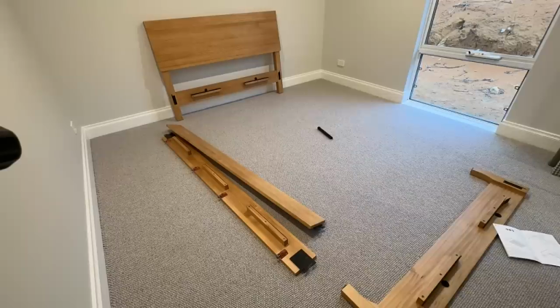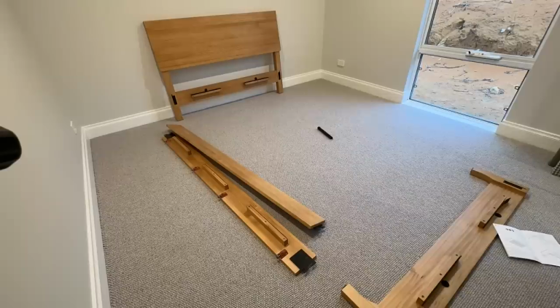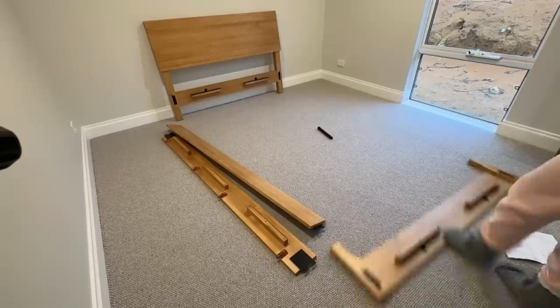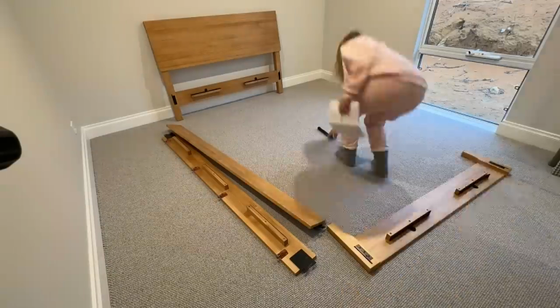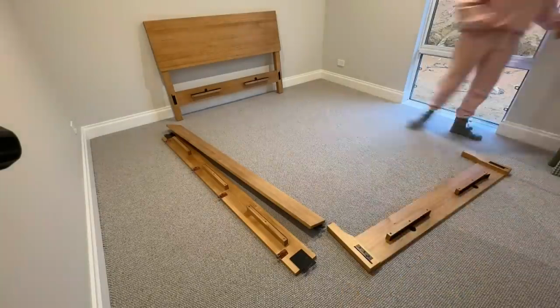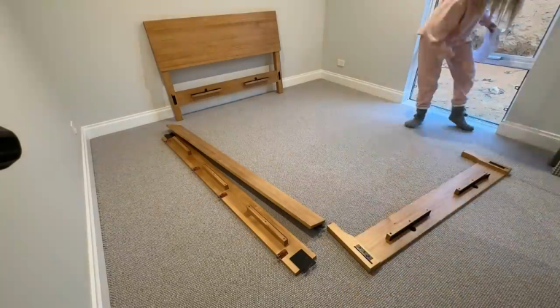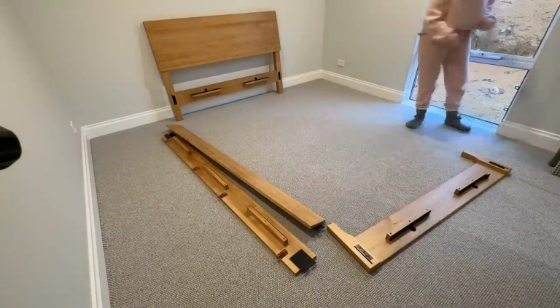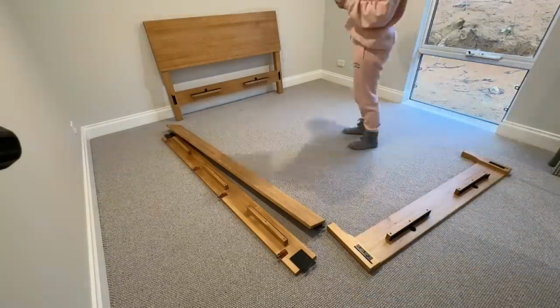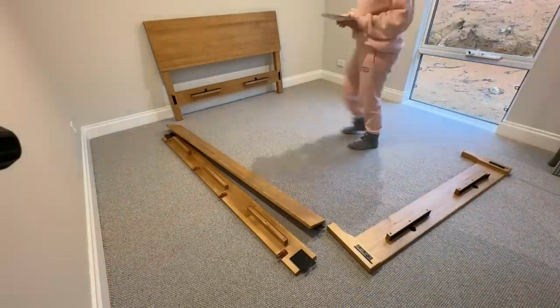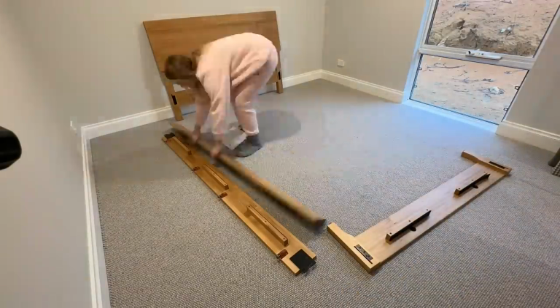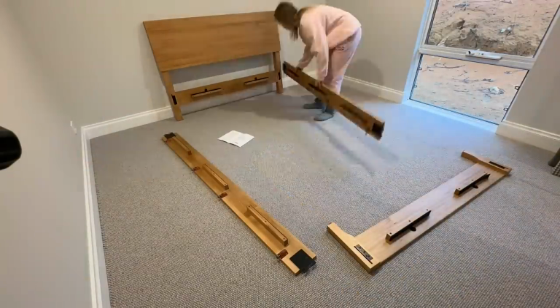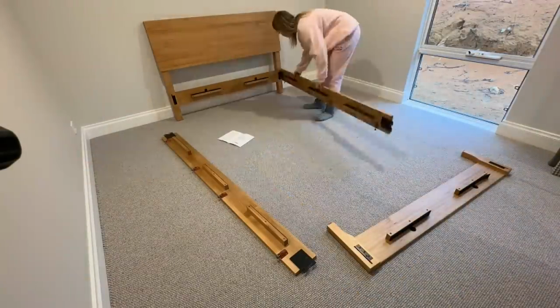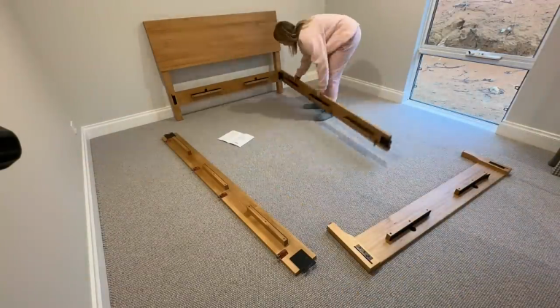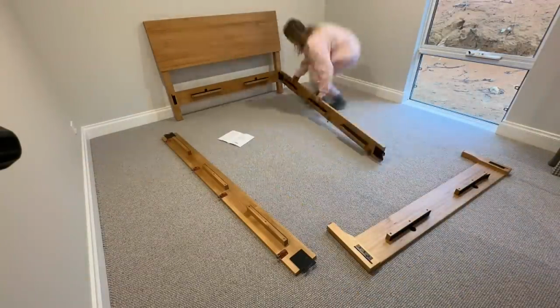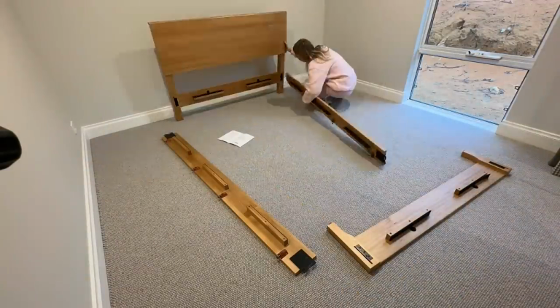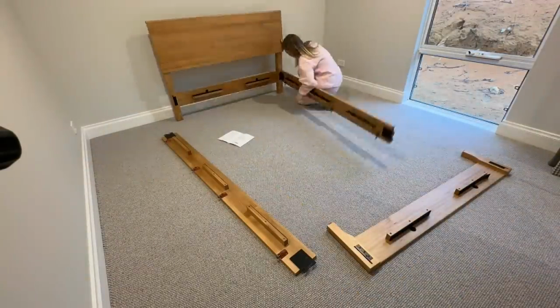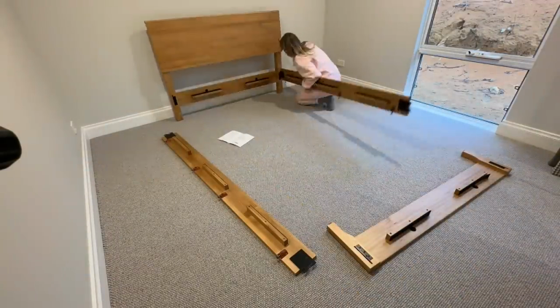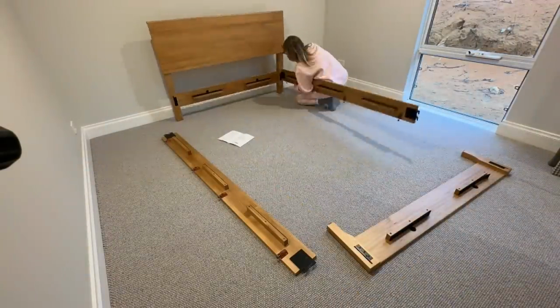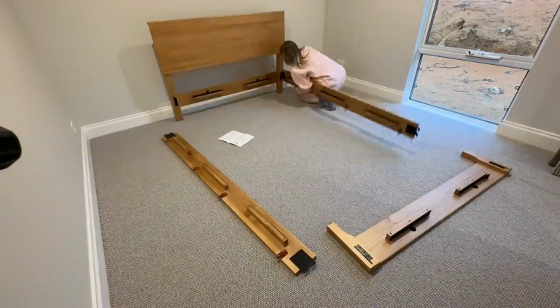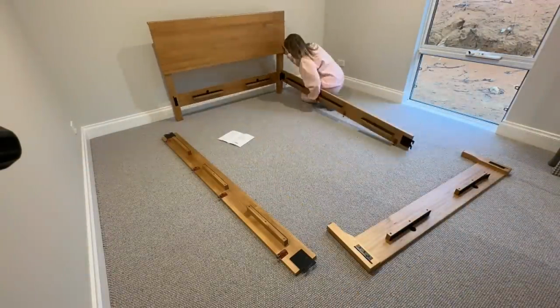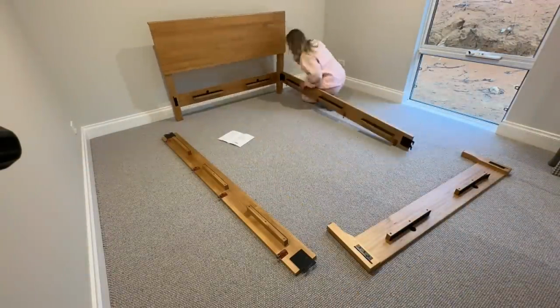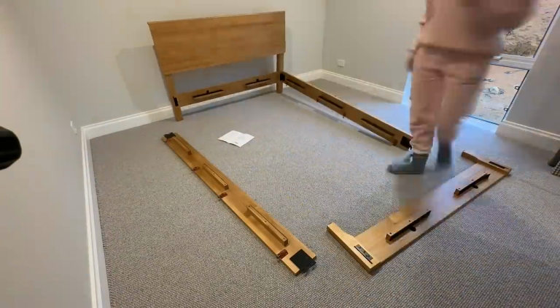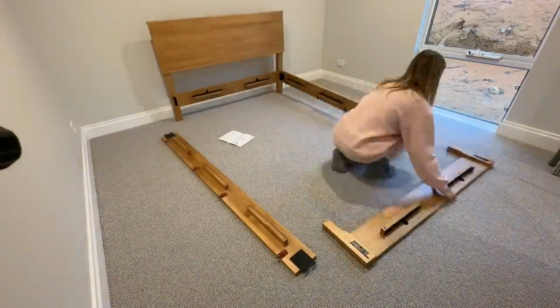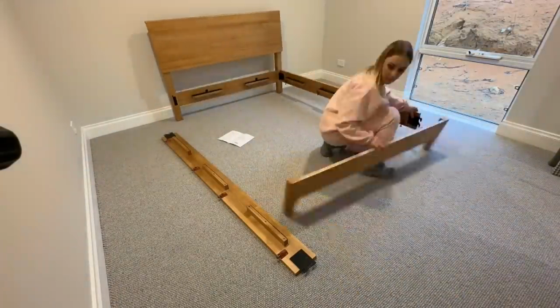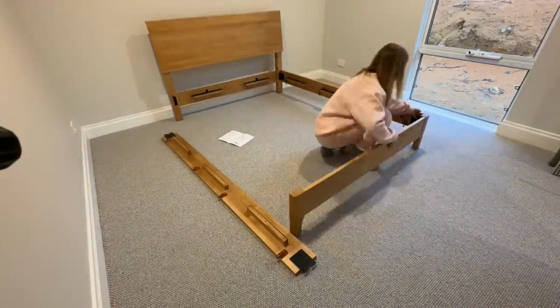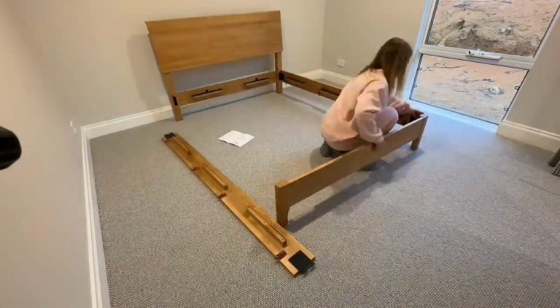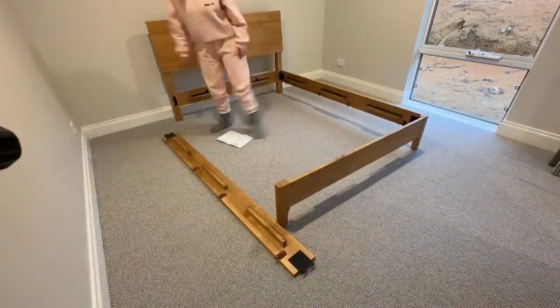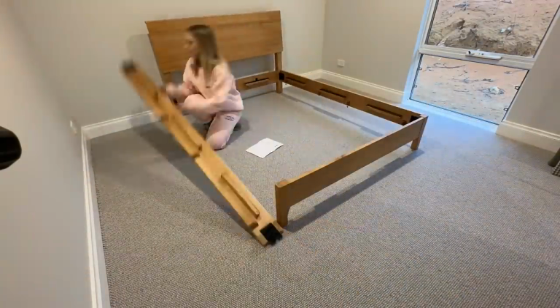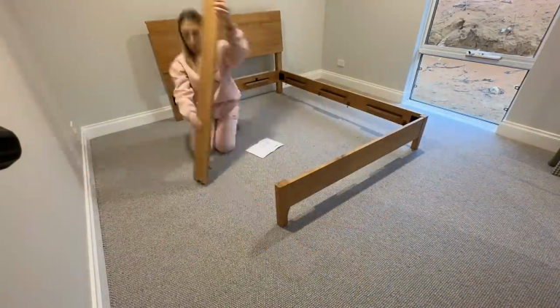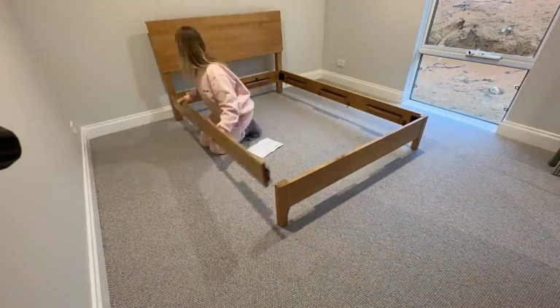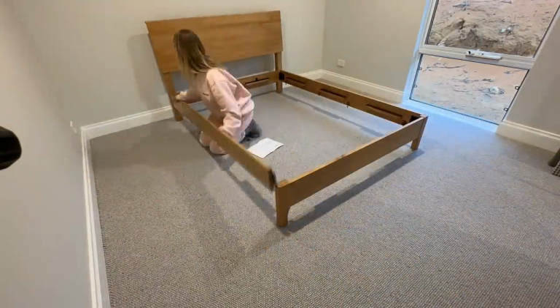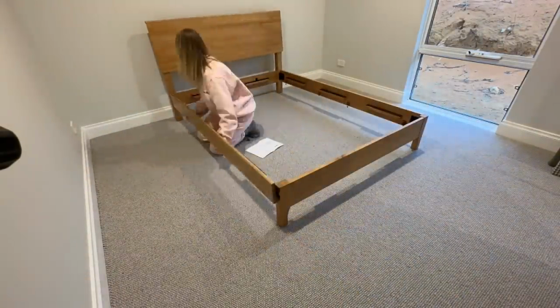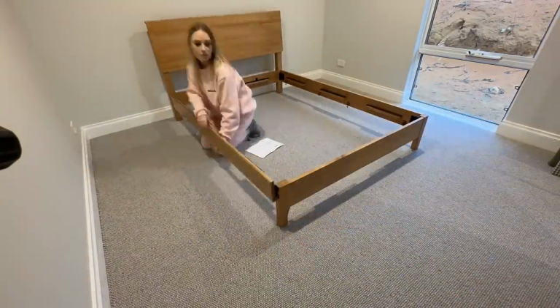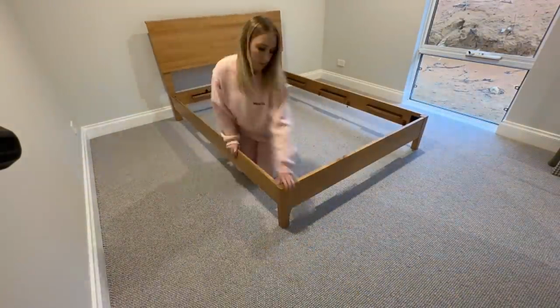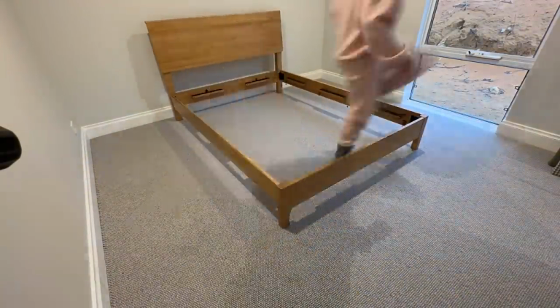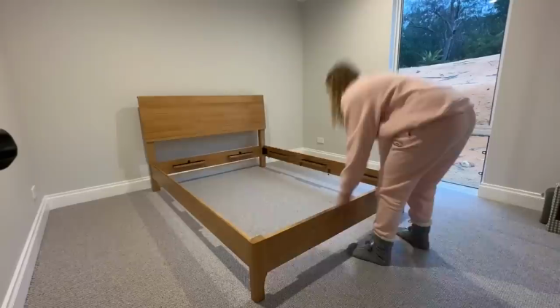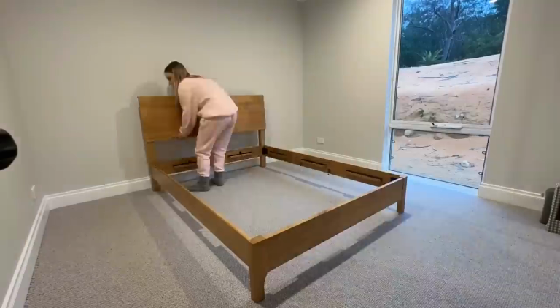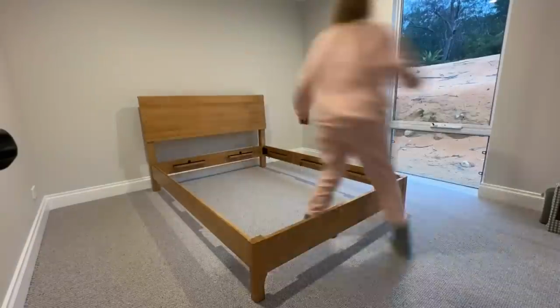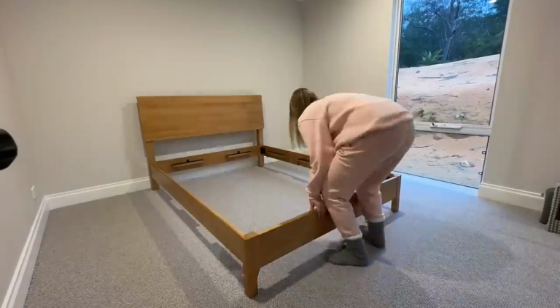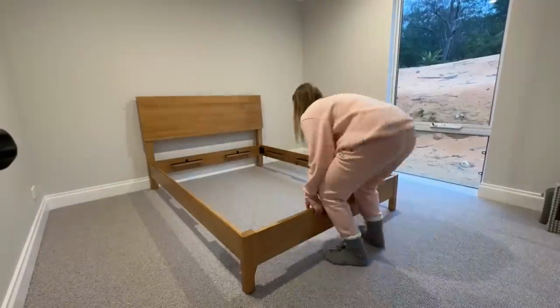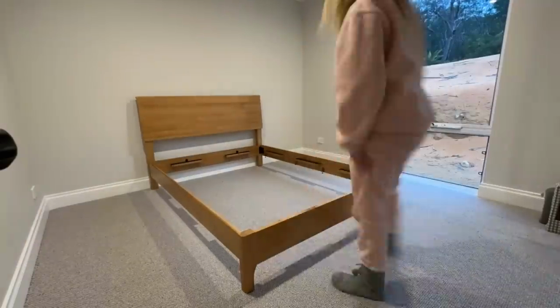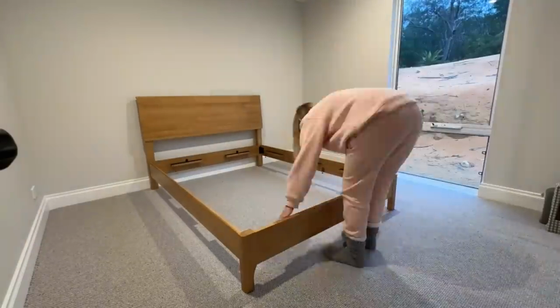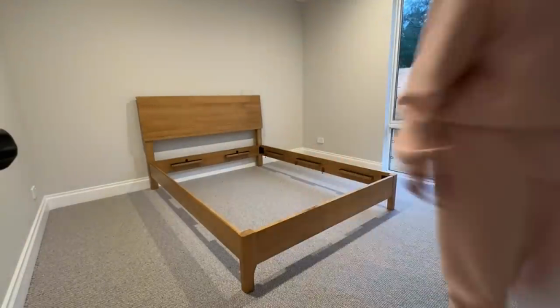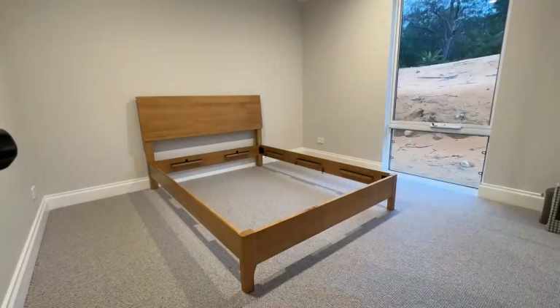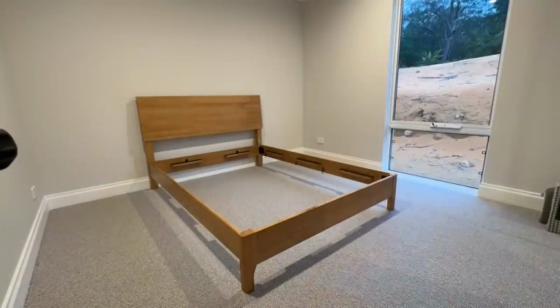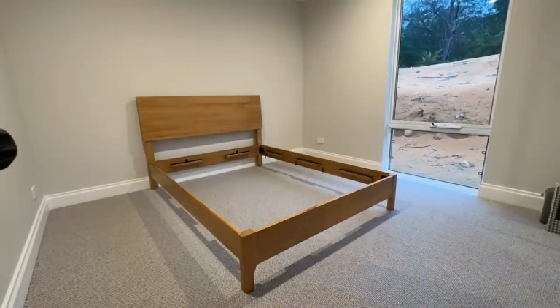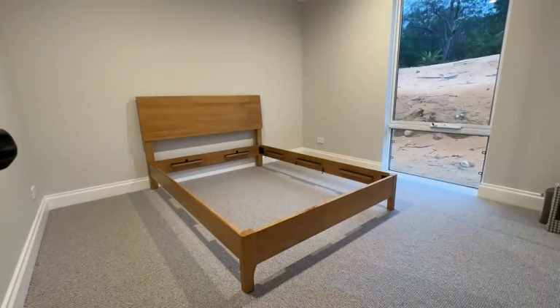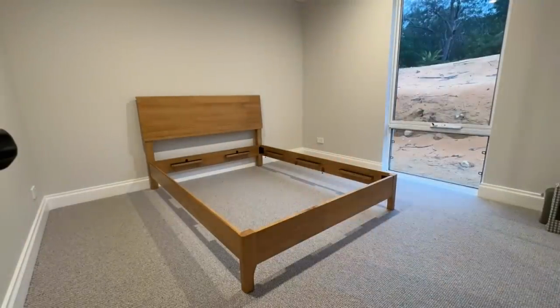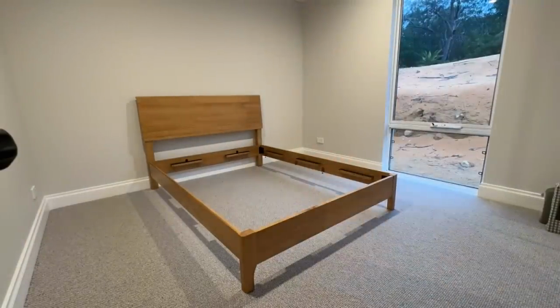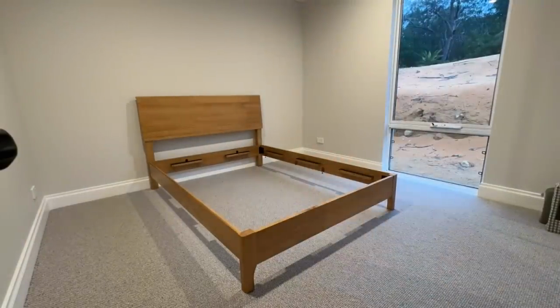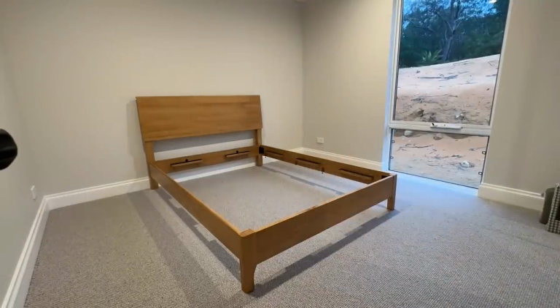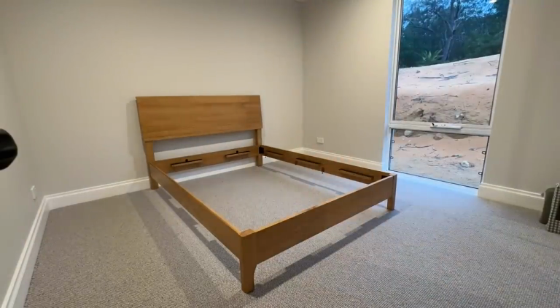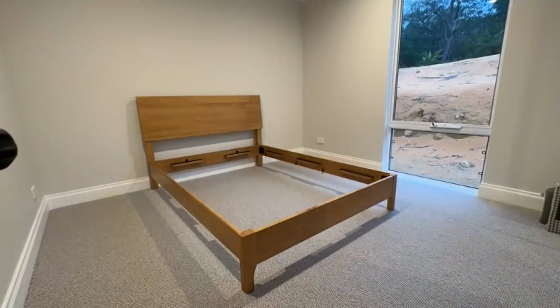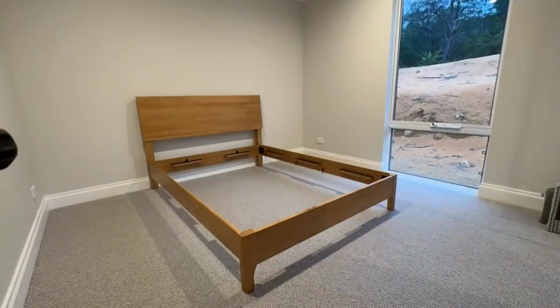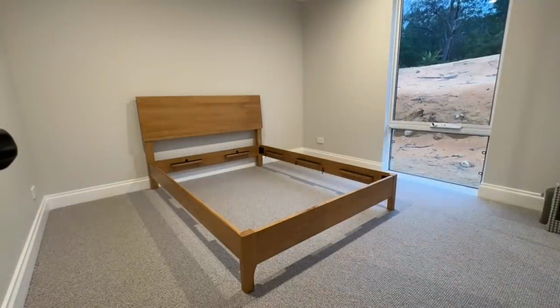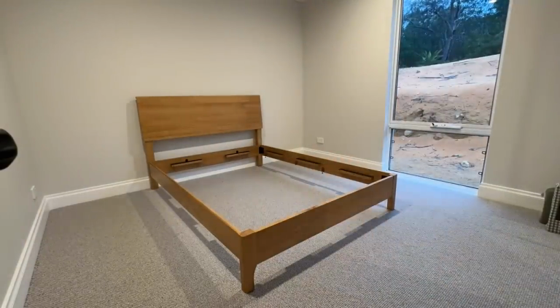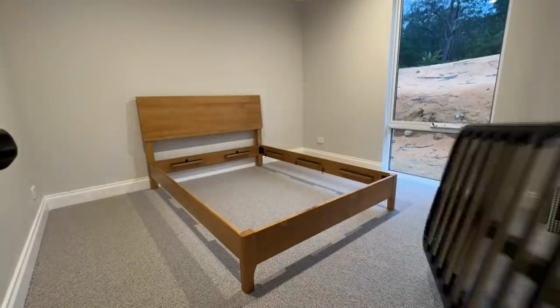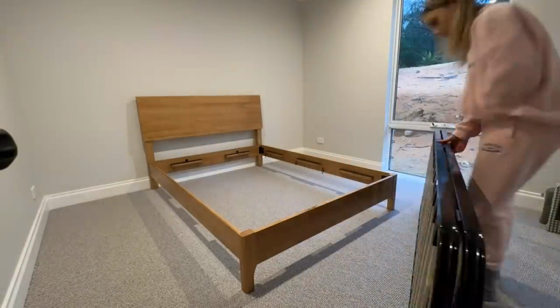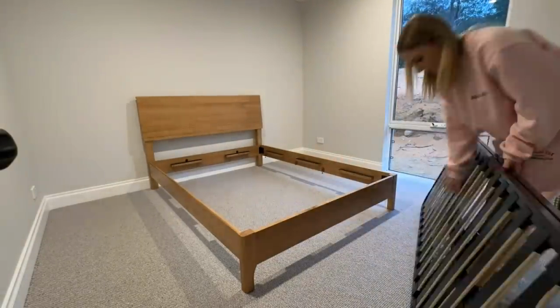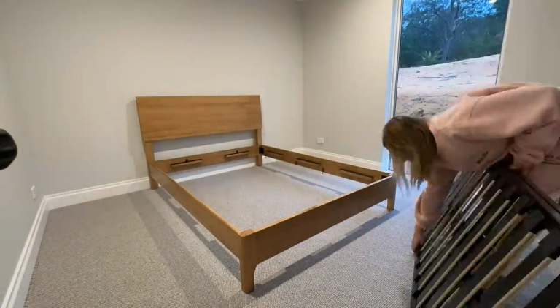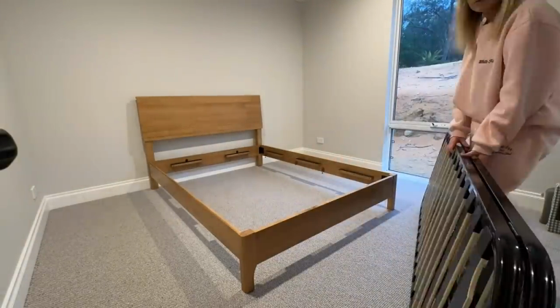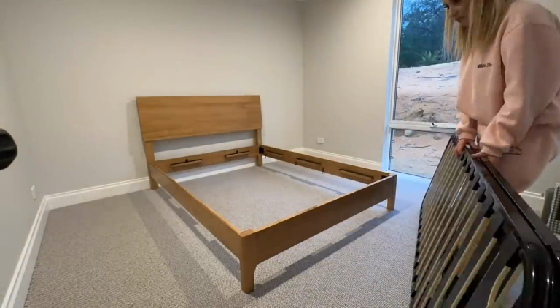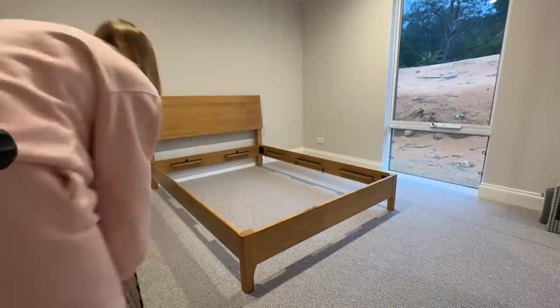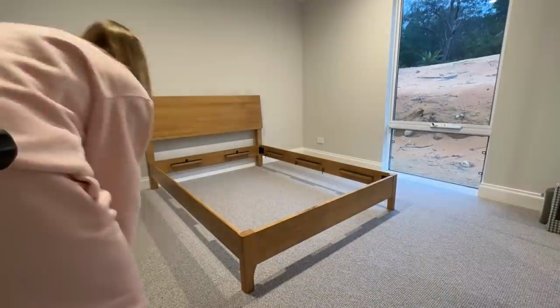Starting off by putting my Emma Sleep bed together all on my own, may I add. It was super easy to do and took no time at all.